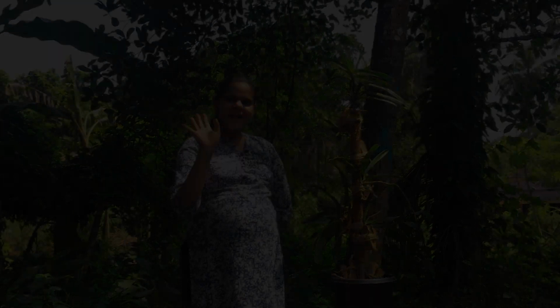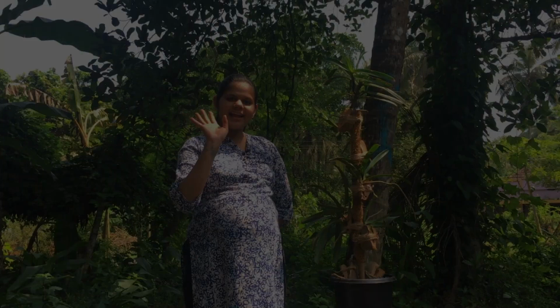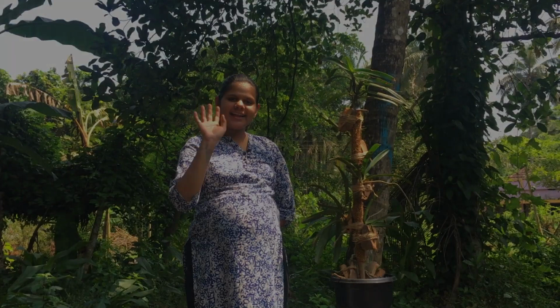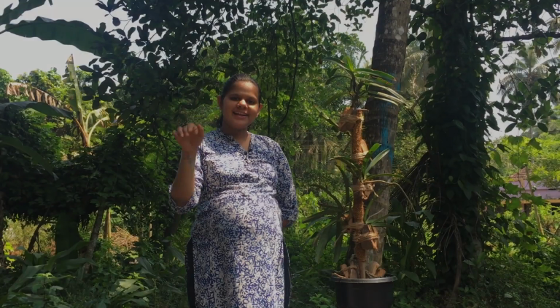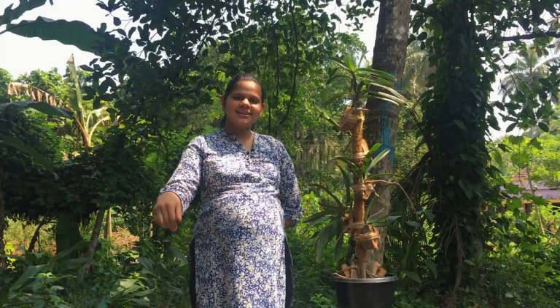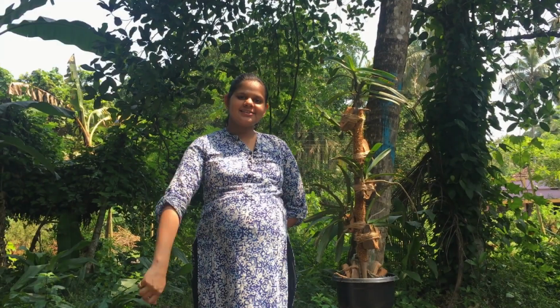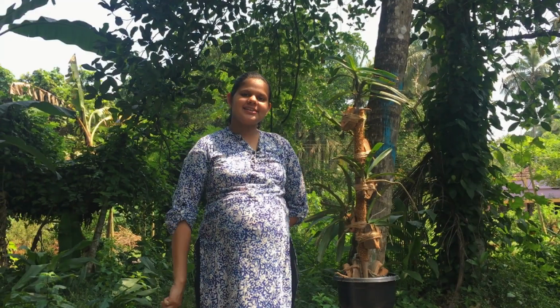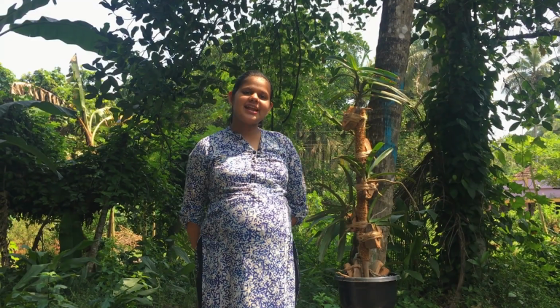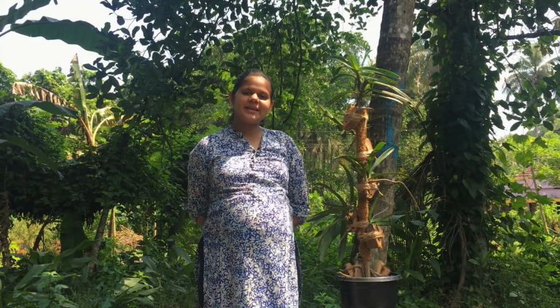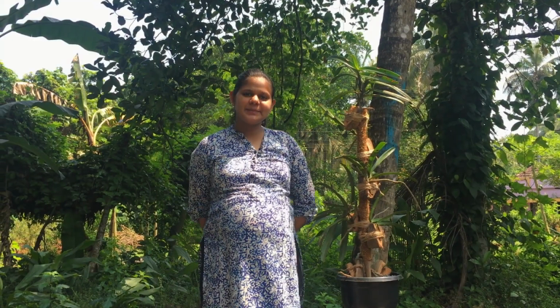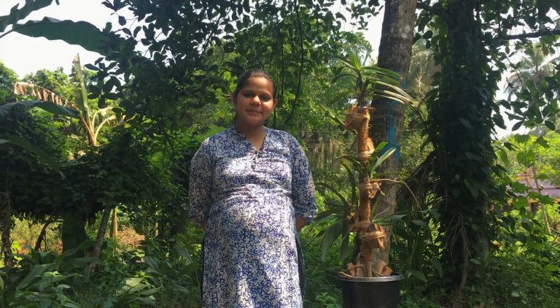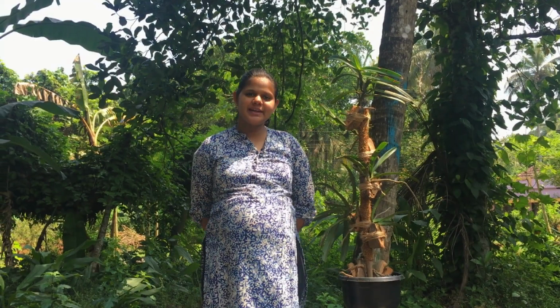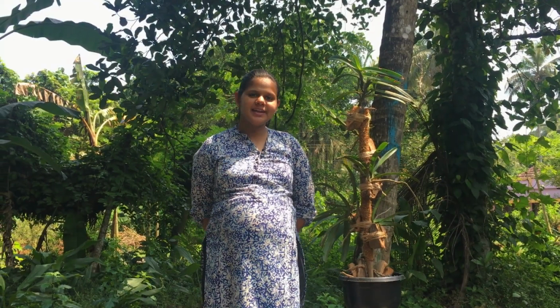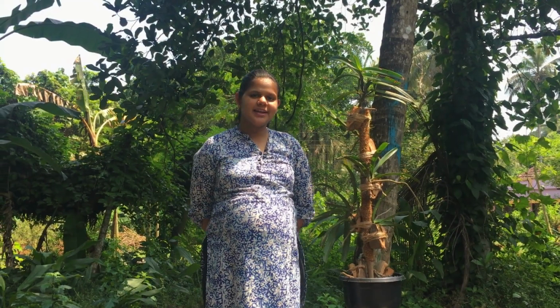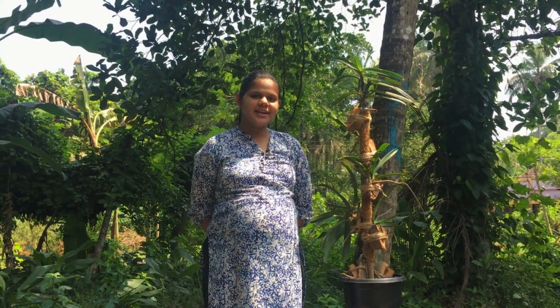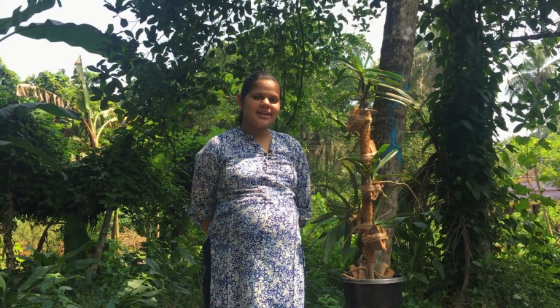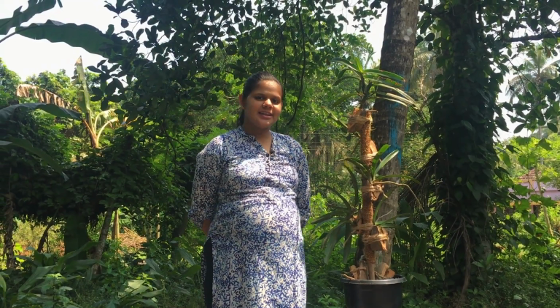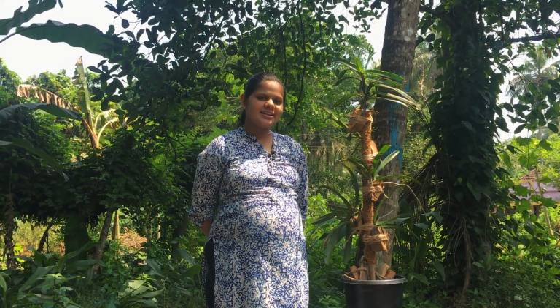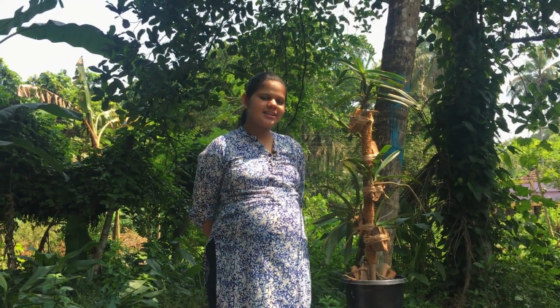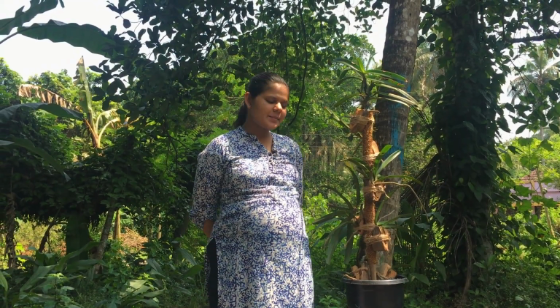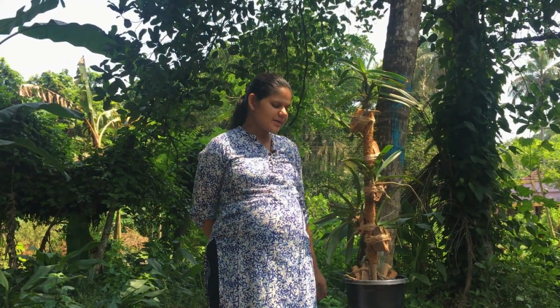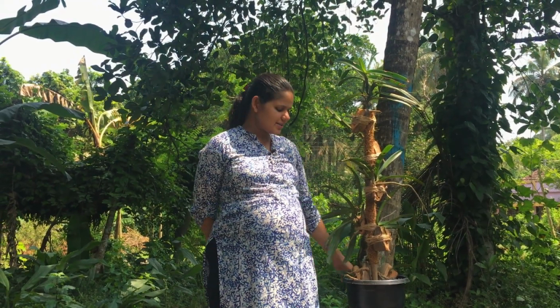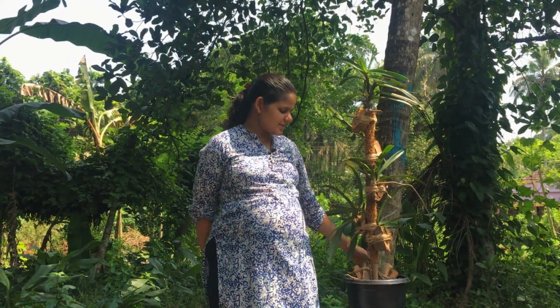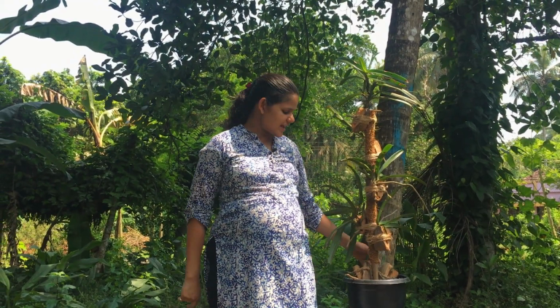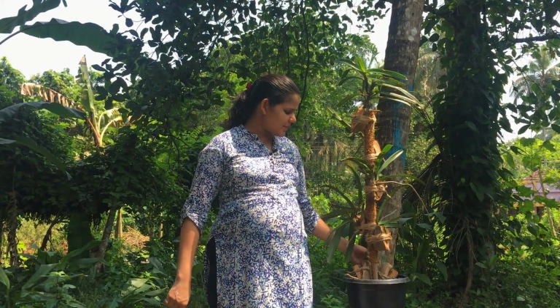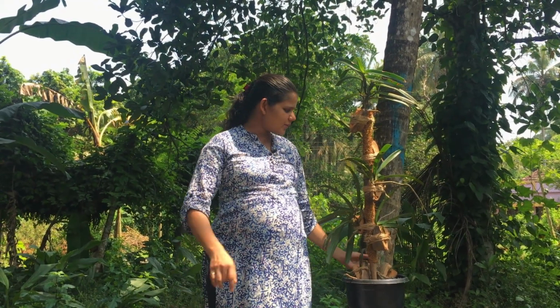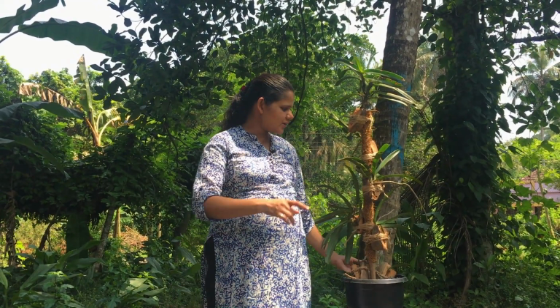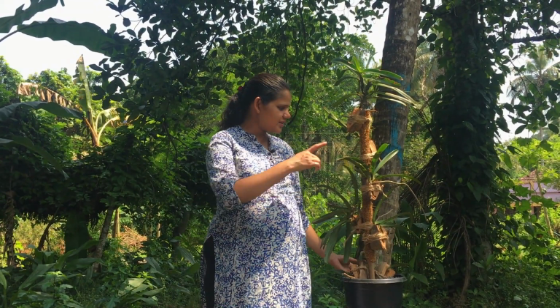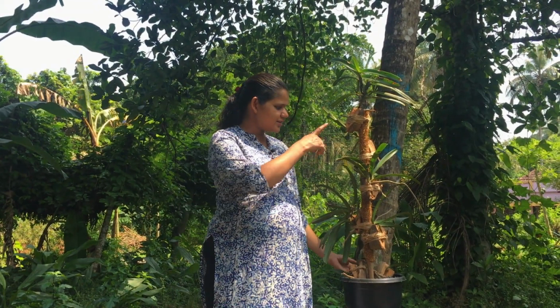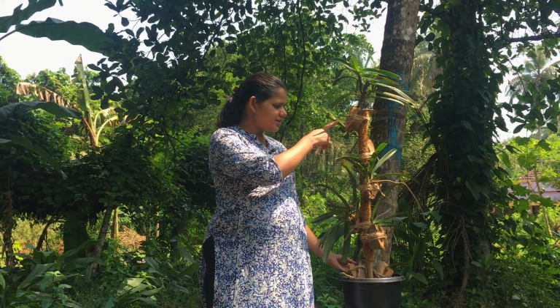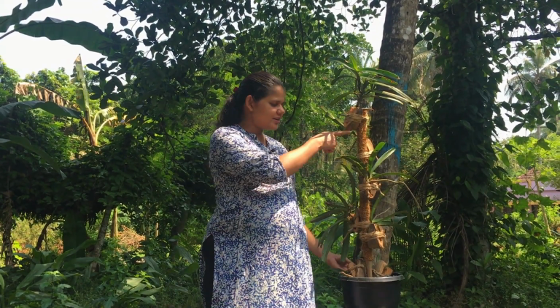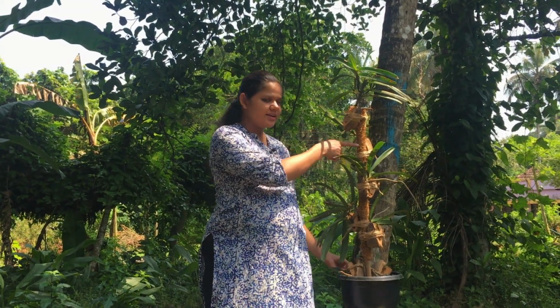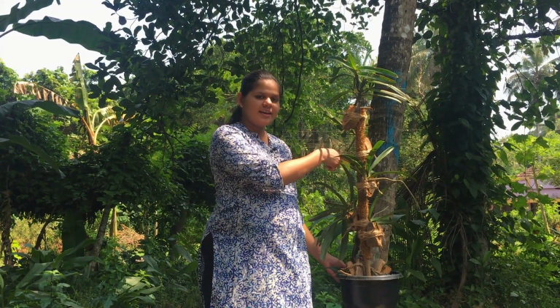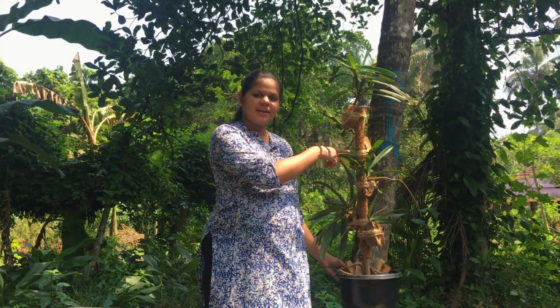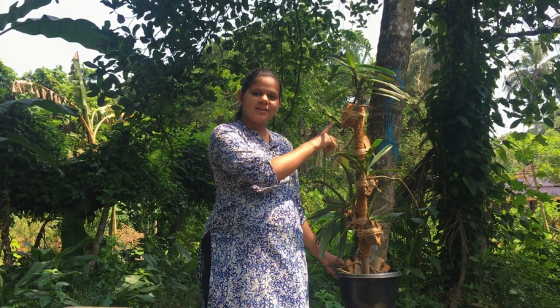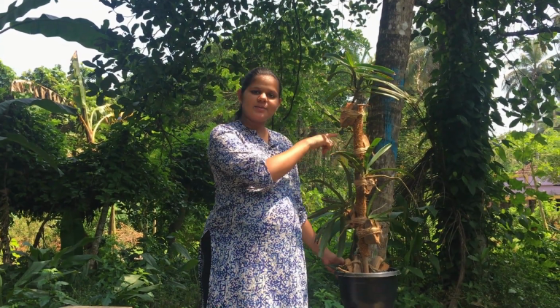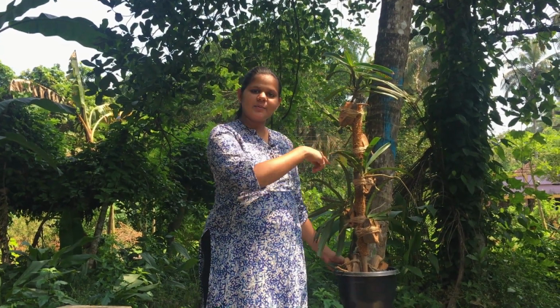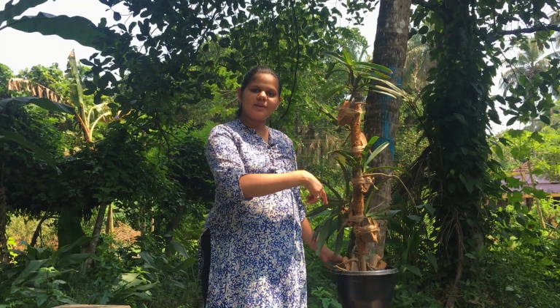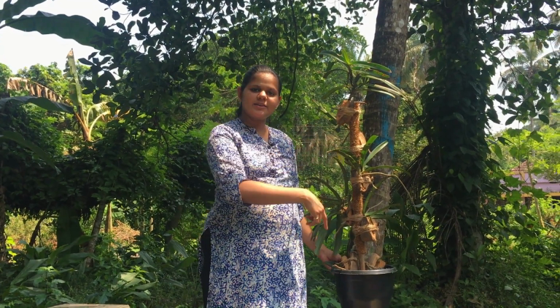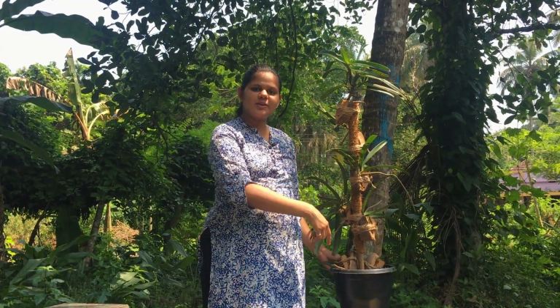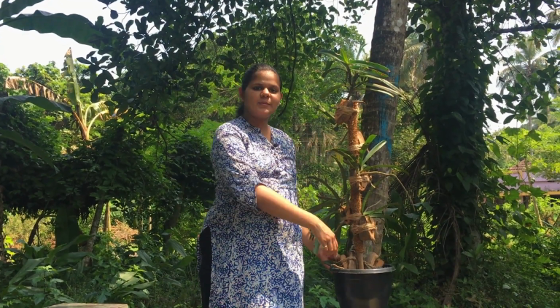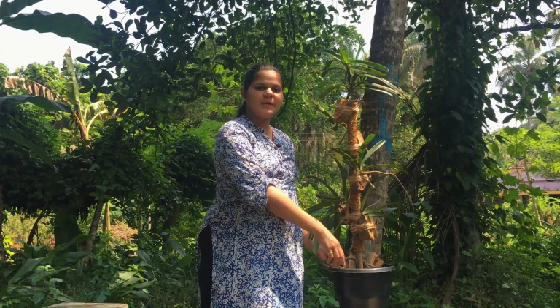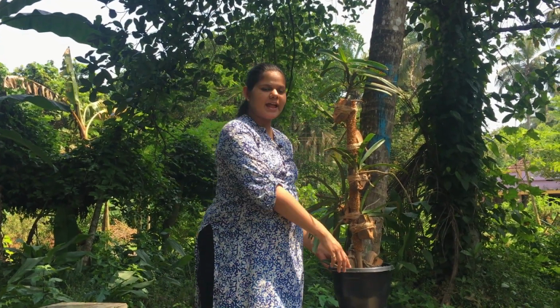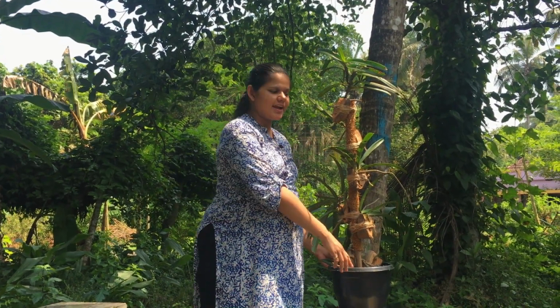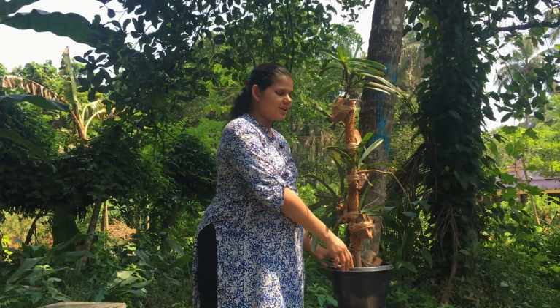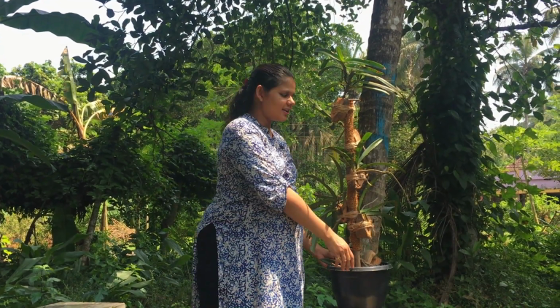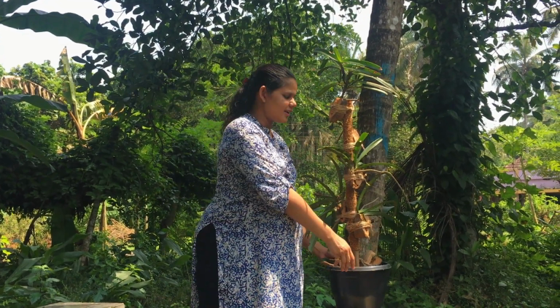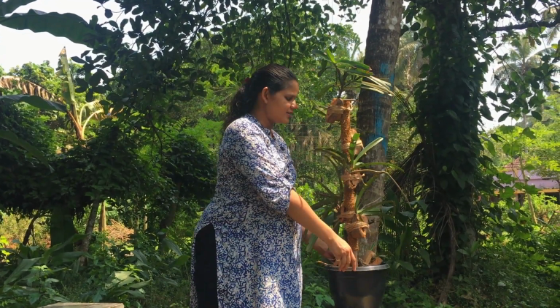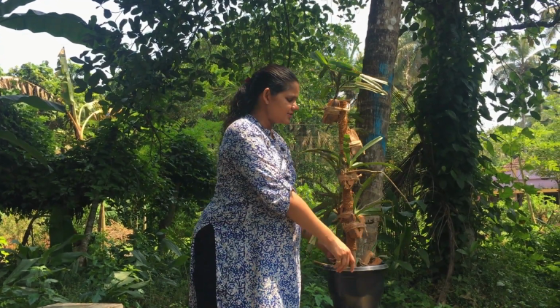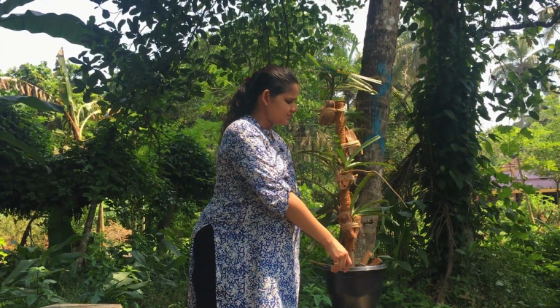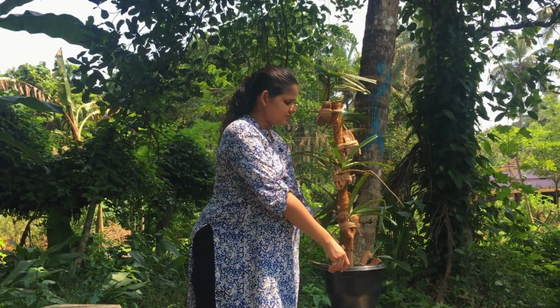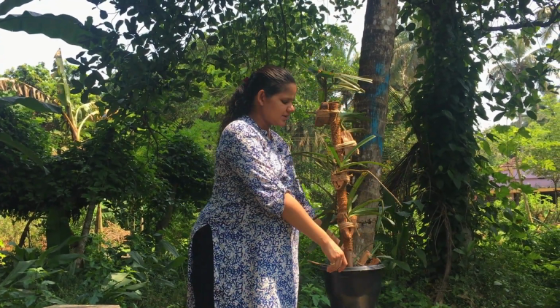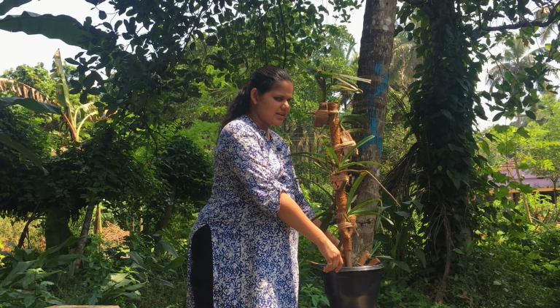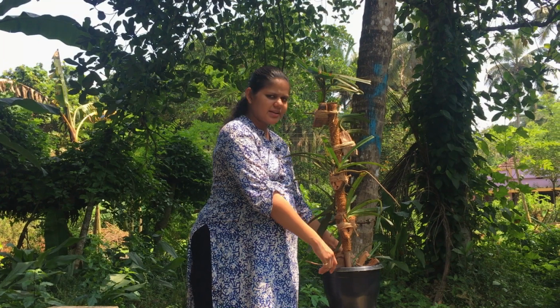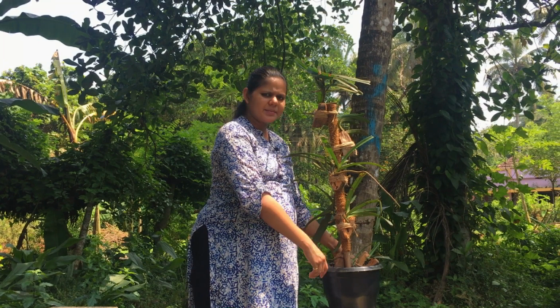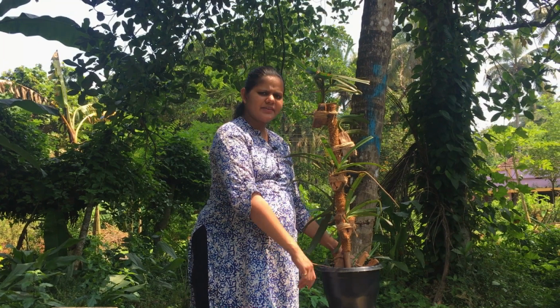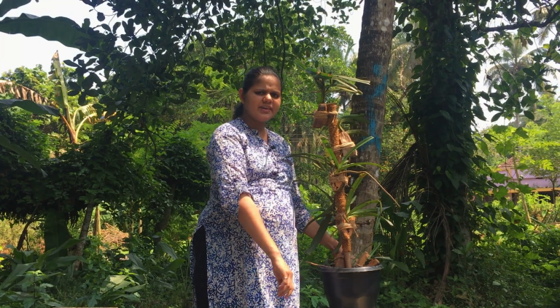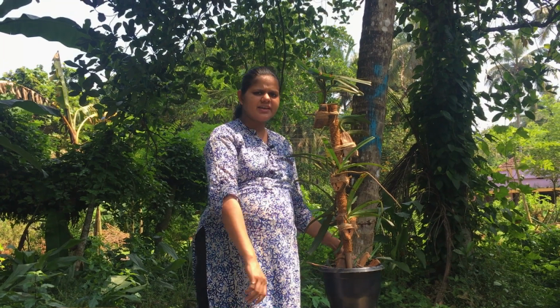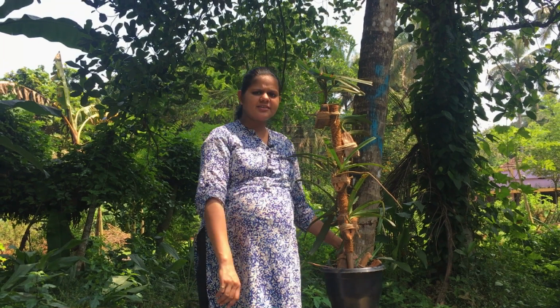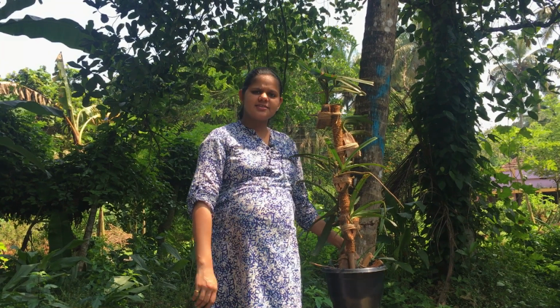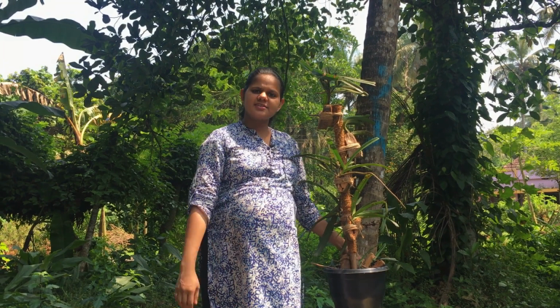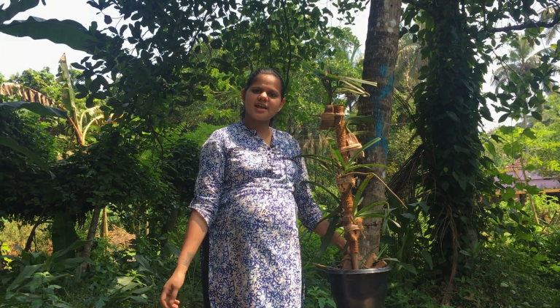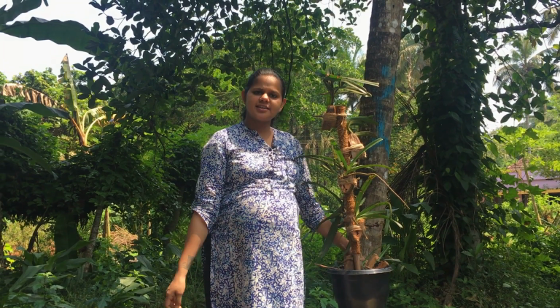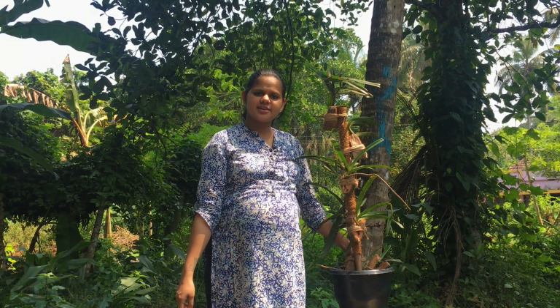Hi, my name is Nimmie. What we are doing here is a planter. We are going to make a planter for the first time.